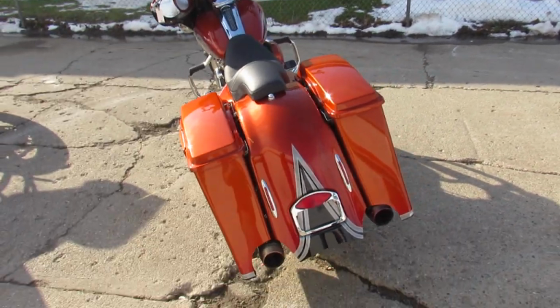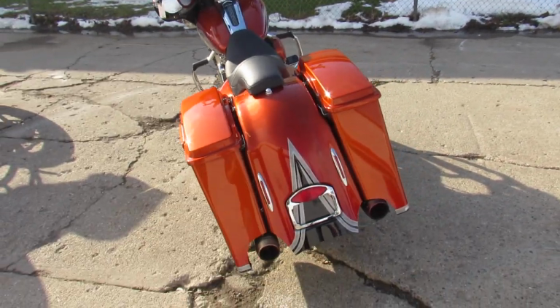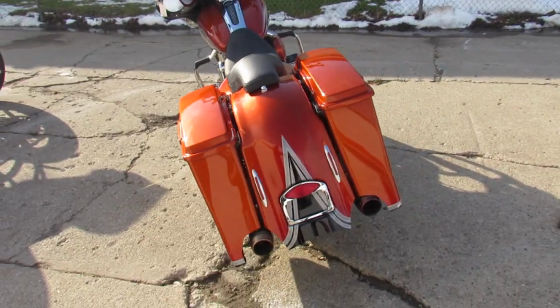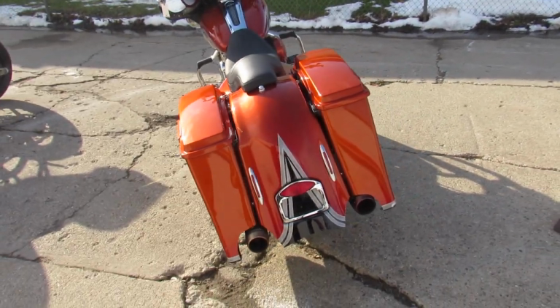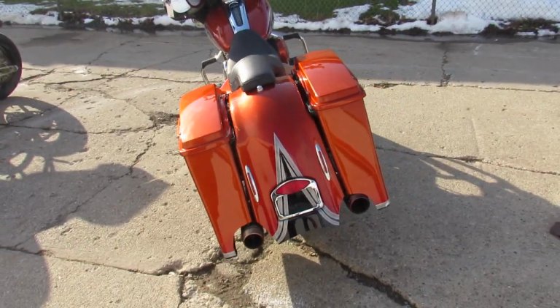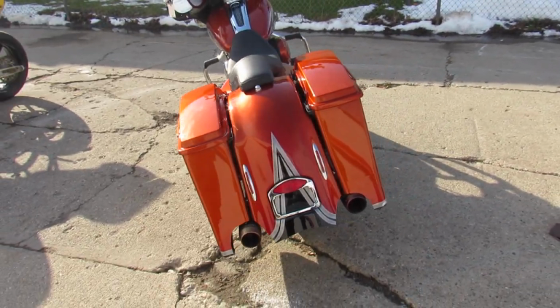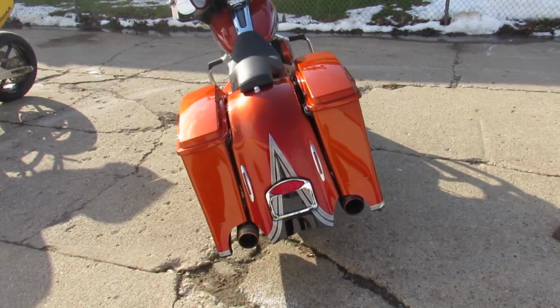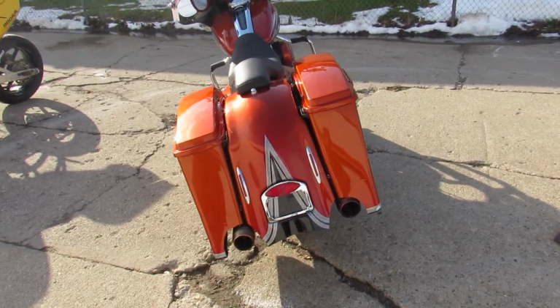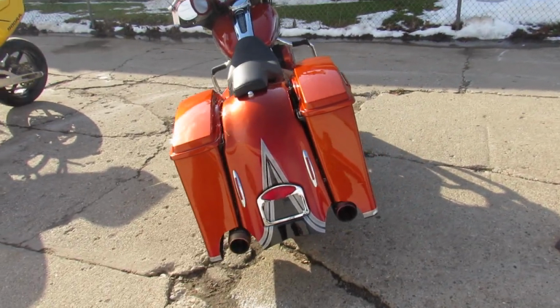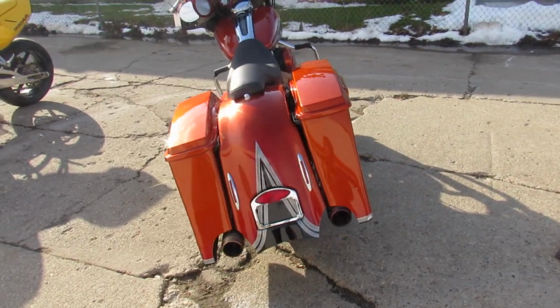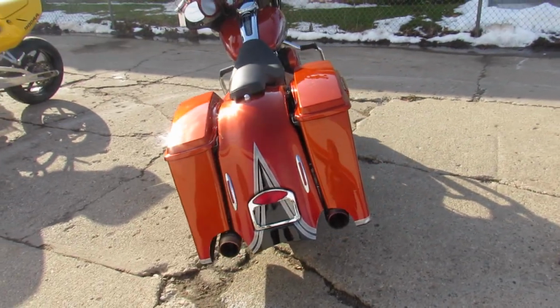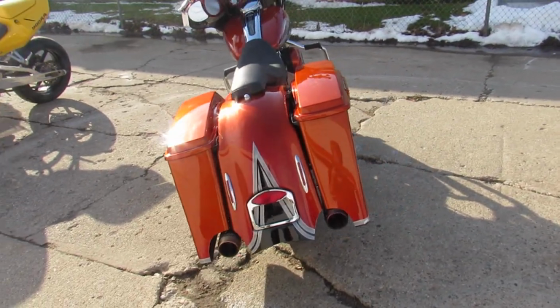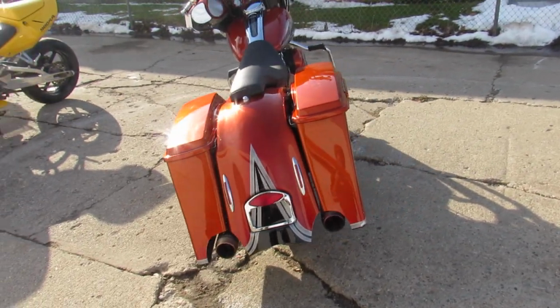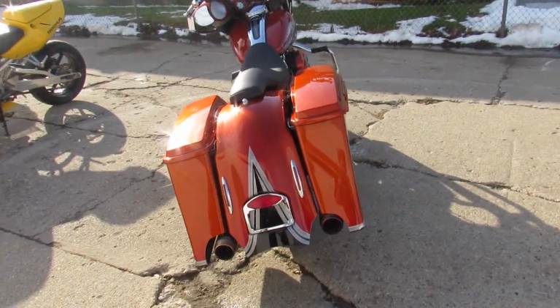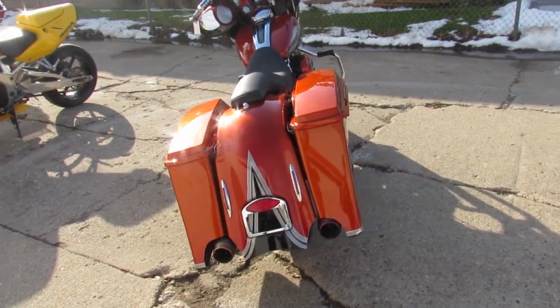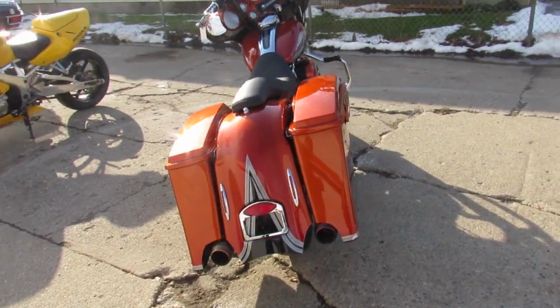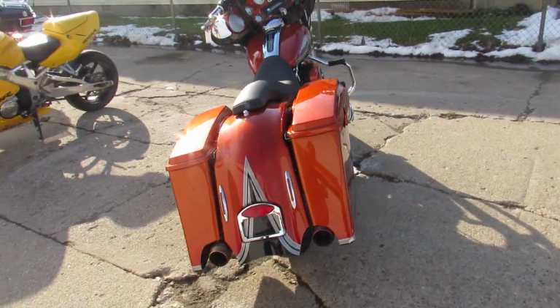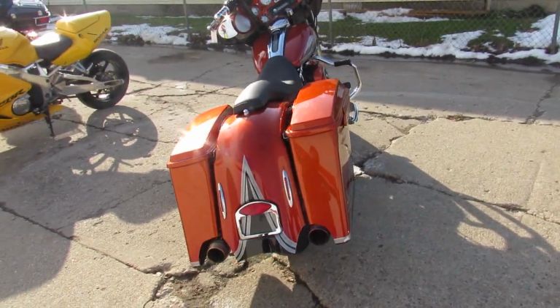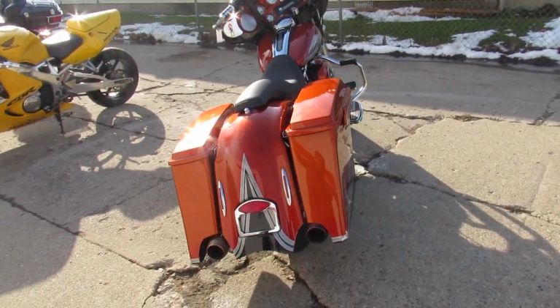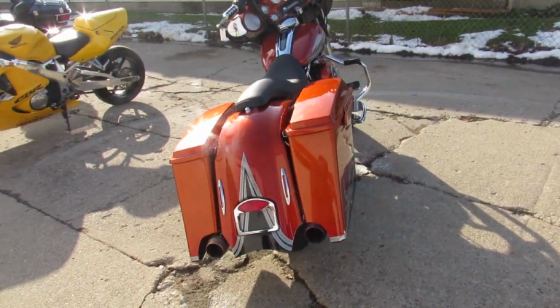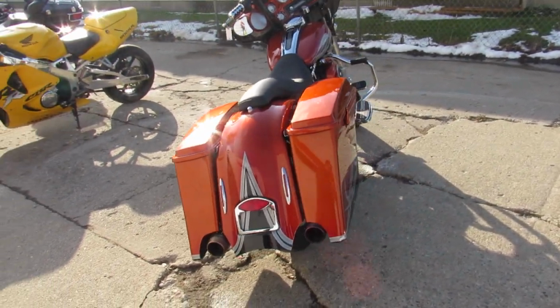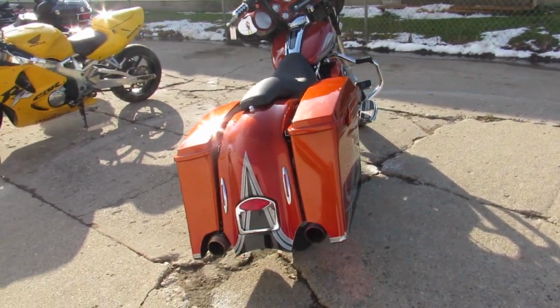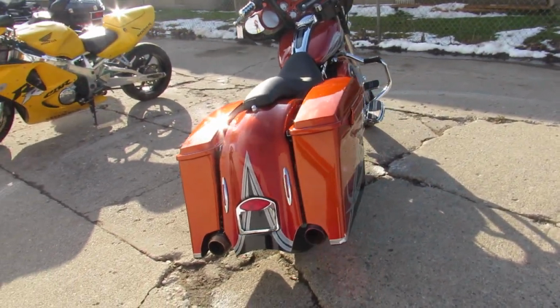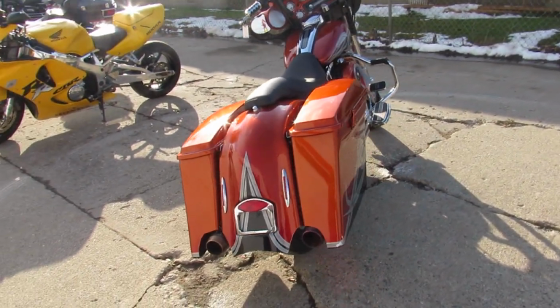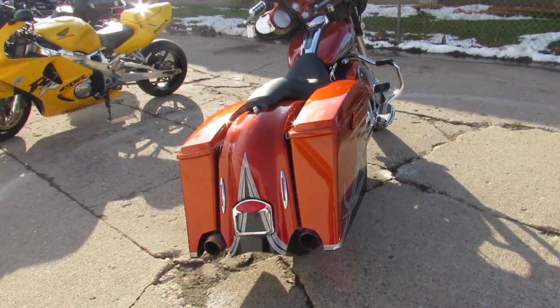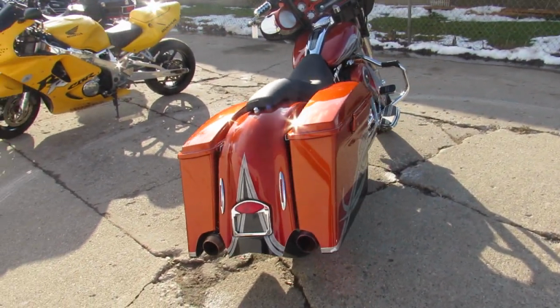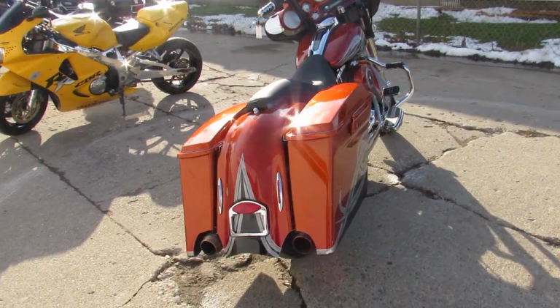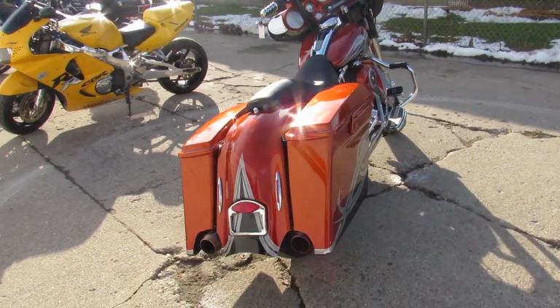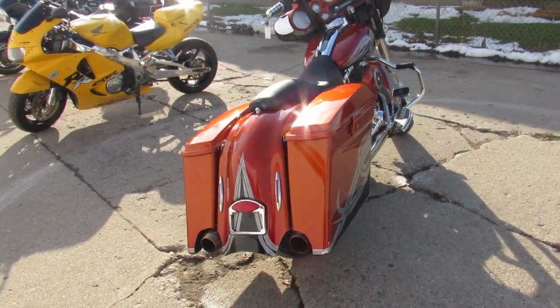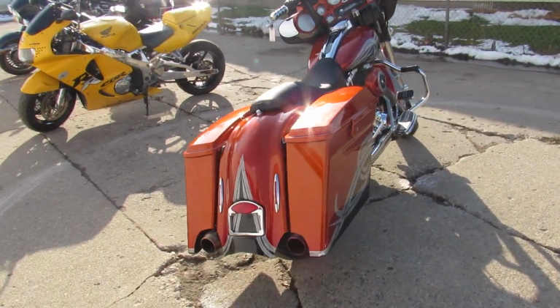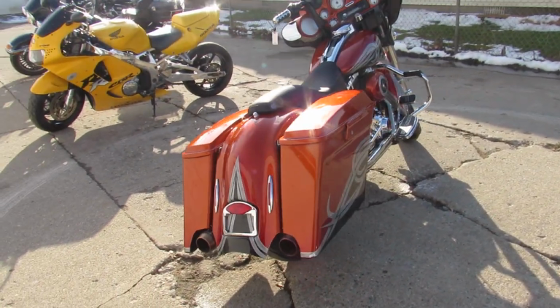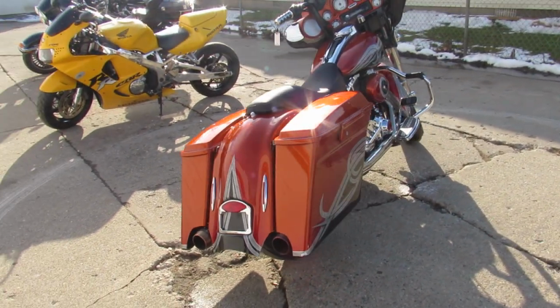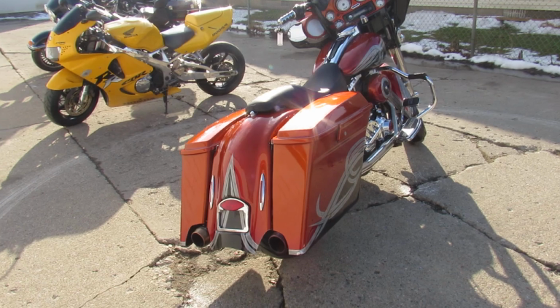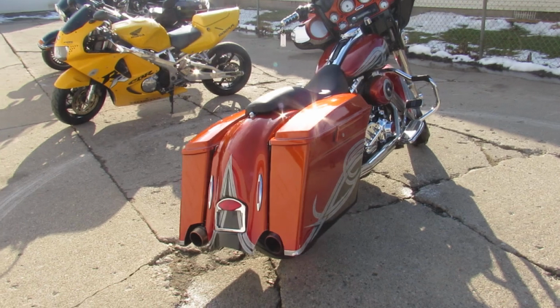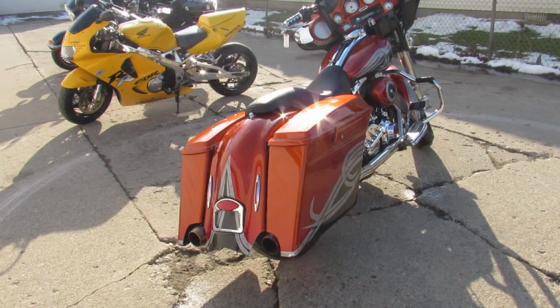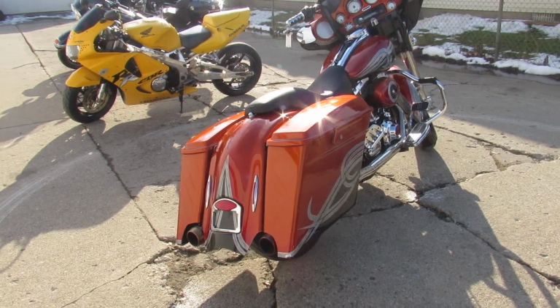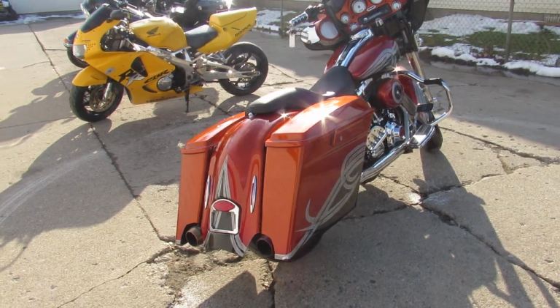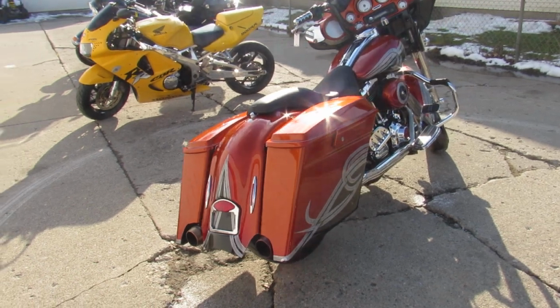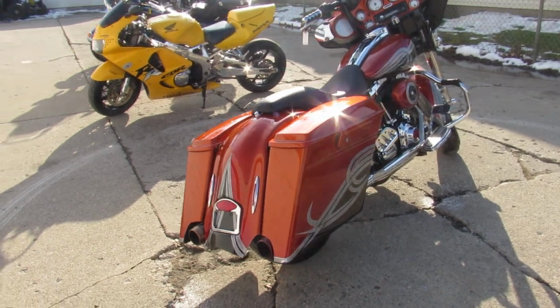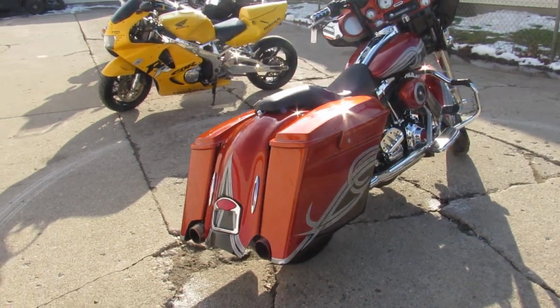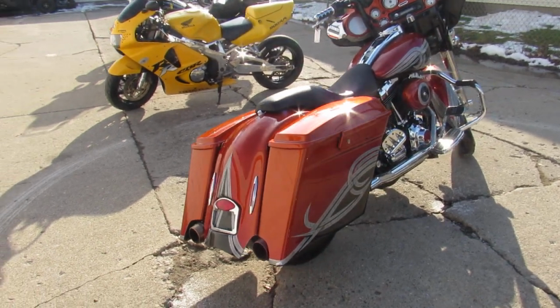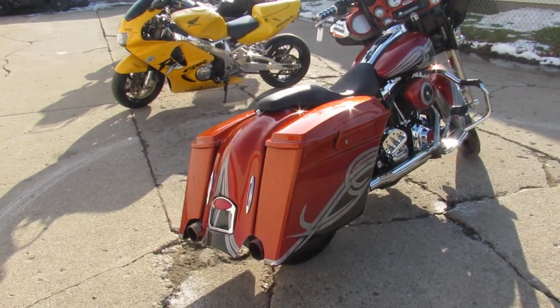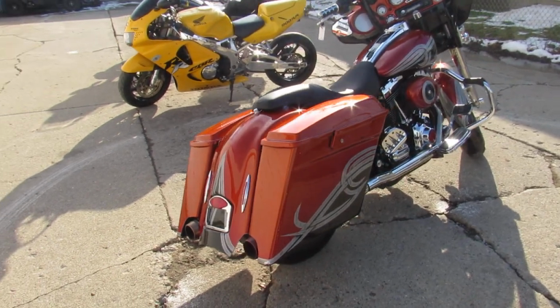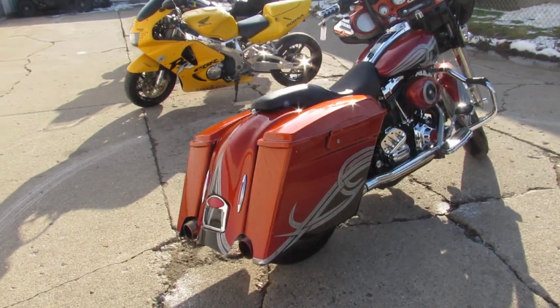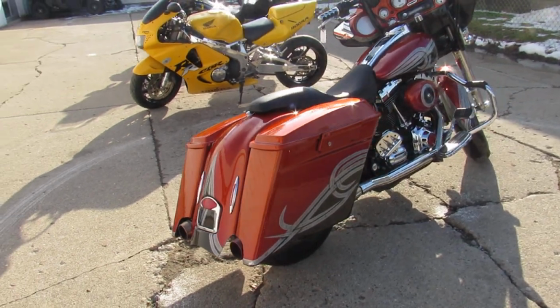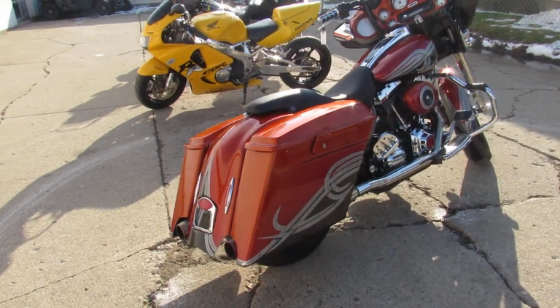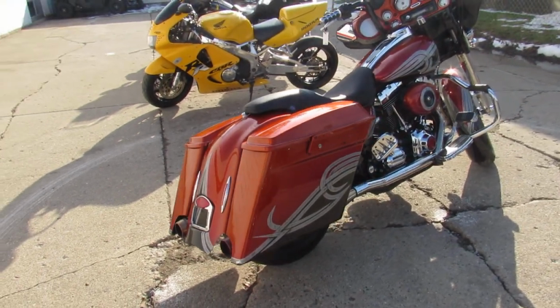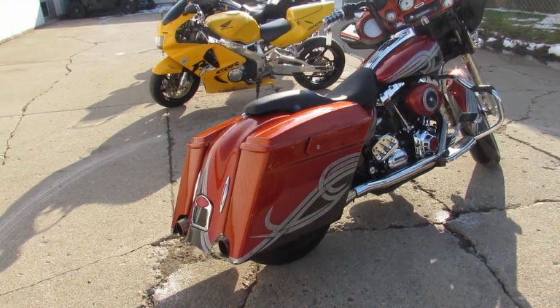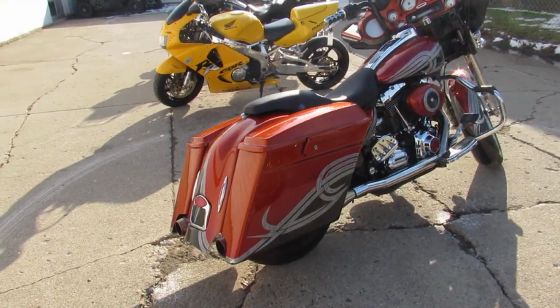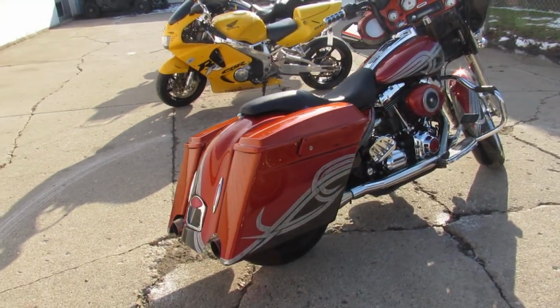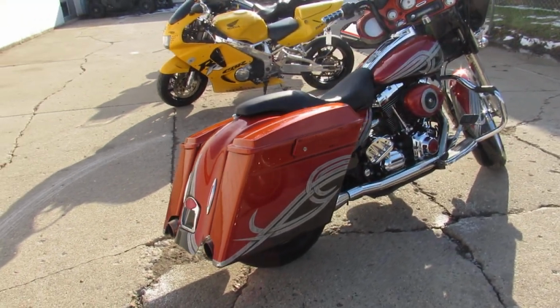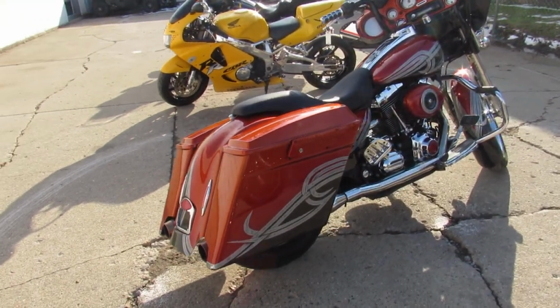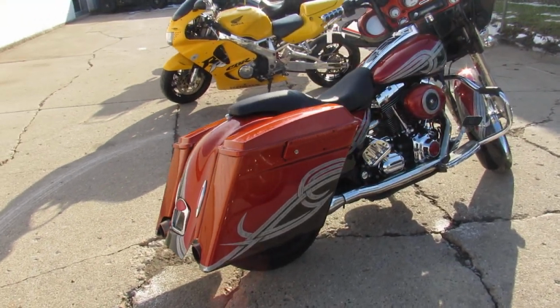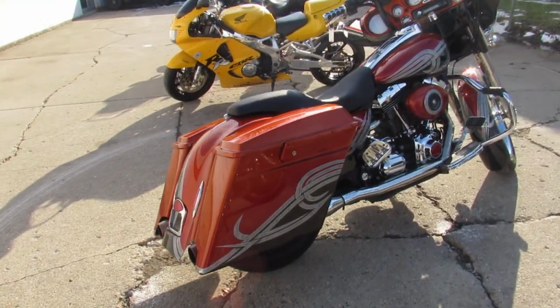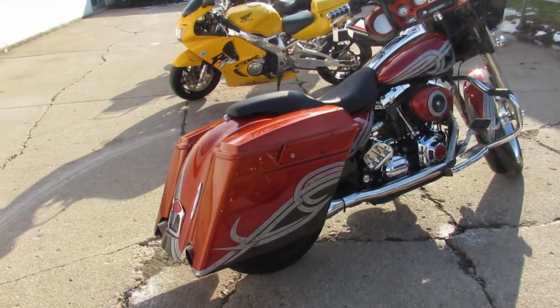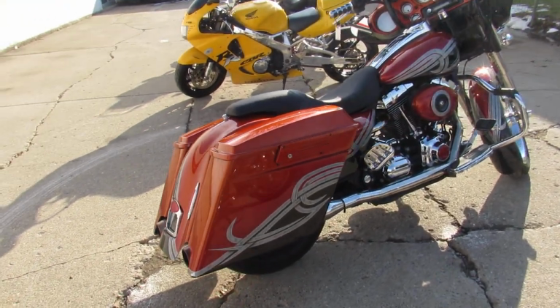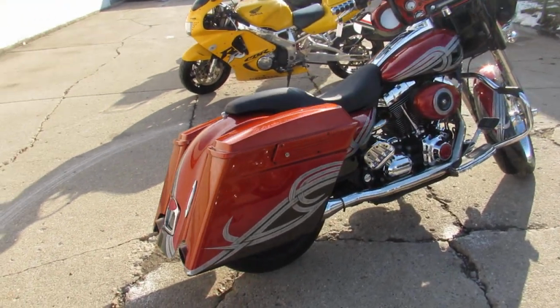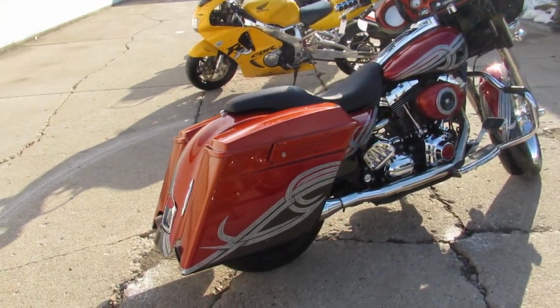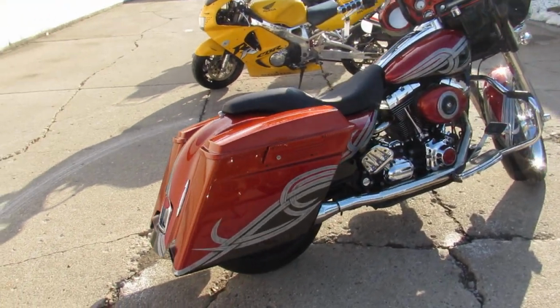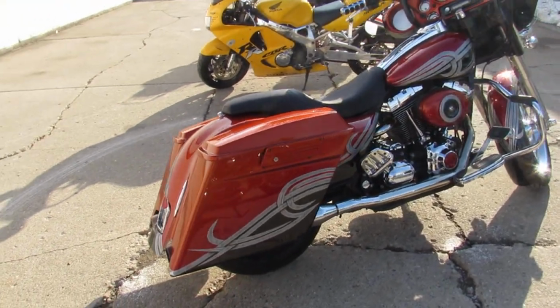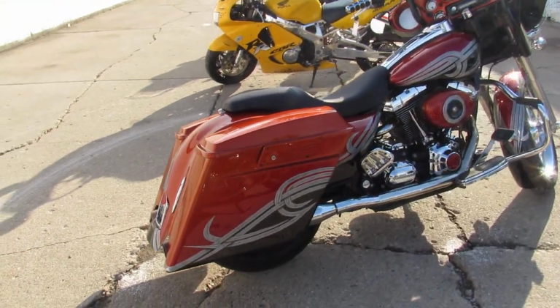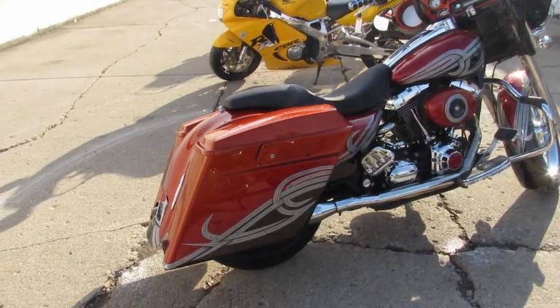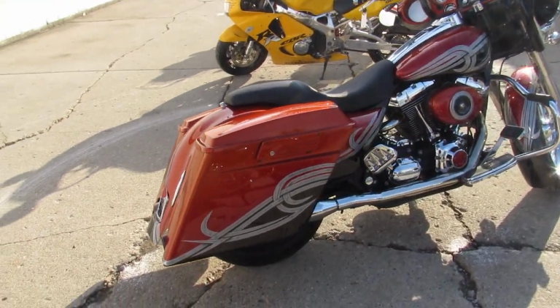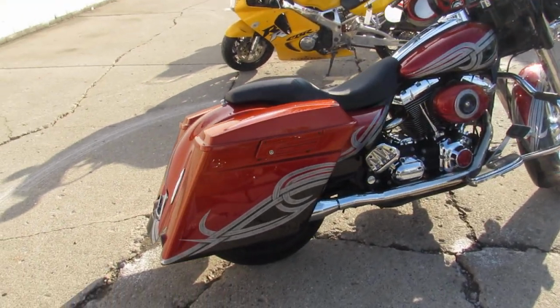Stand out from the crowd. 2007 Street Glide — good mileage on this one too, guys: 28,000 miles. You're not going to want to miss it.